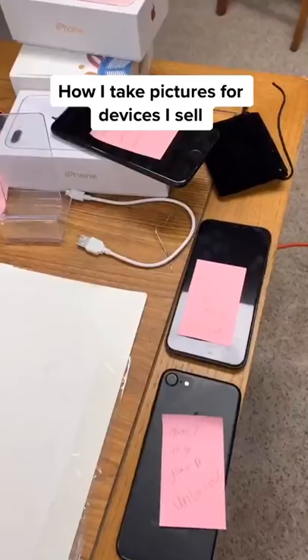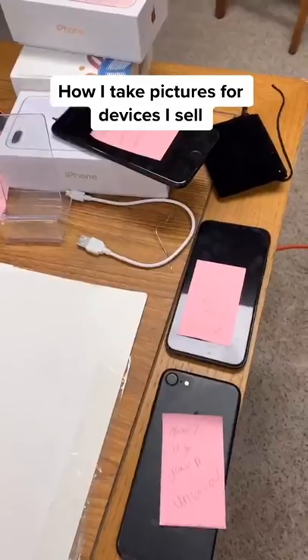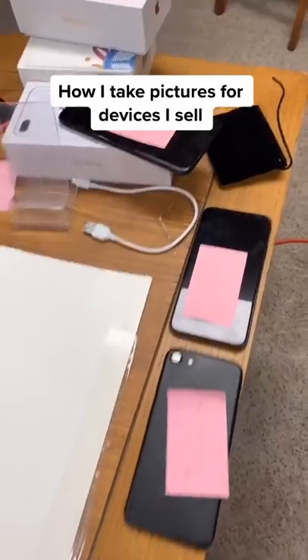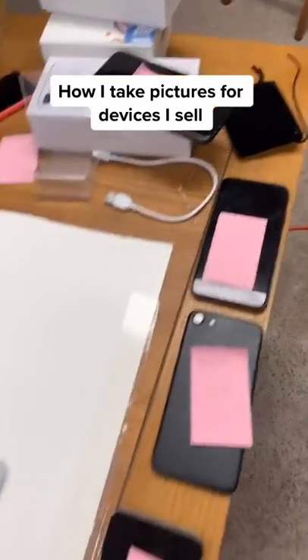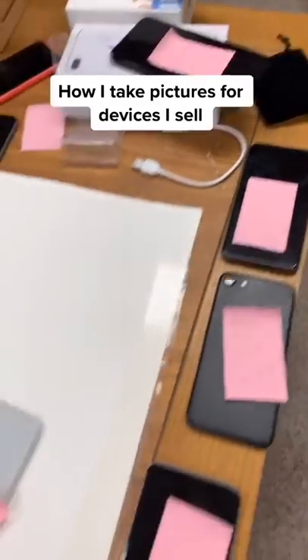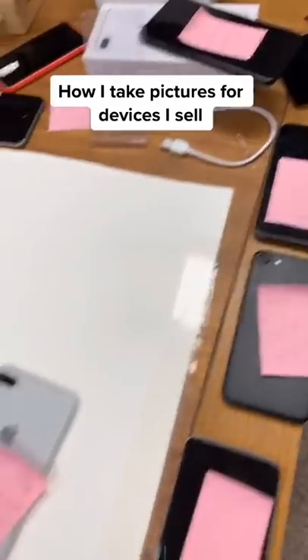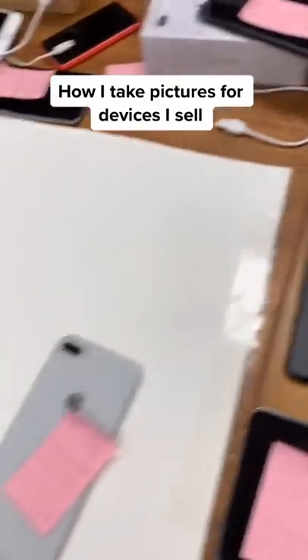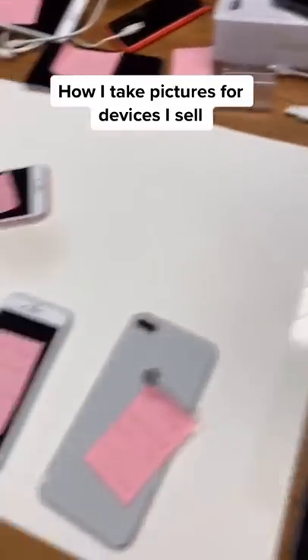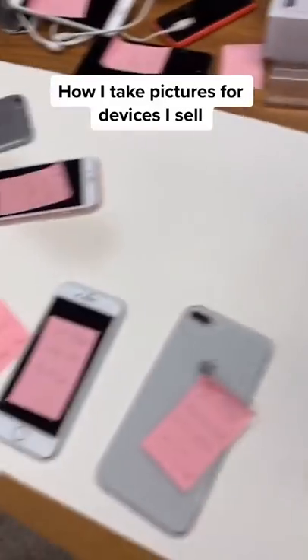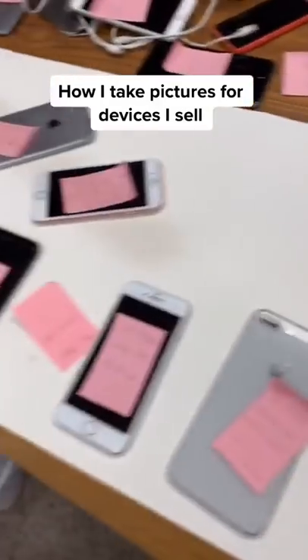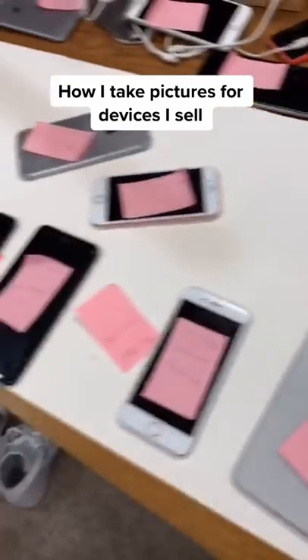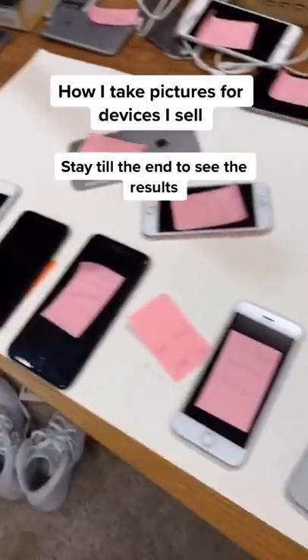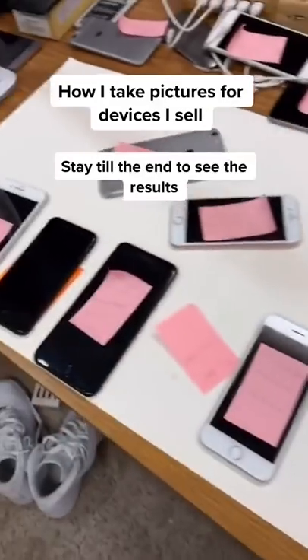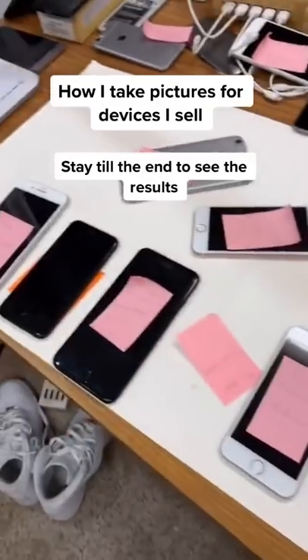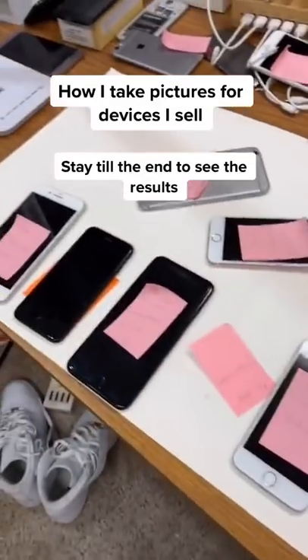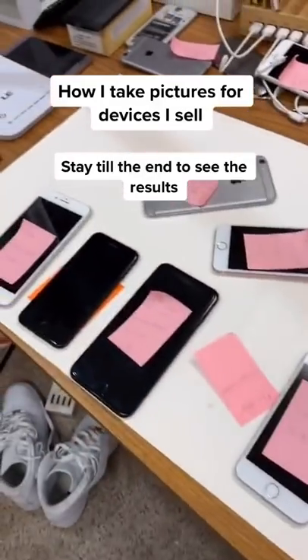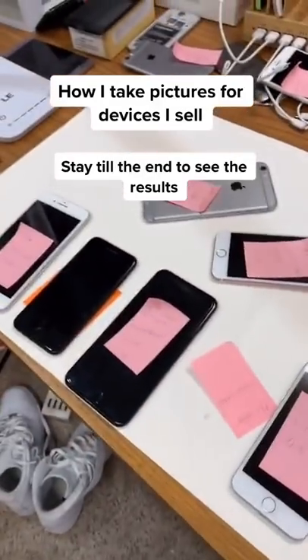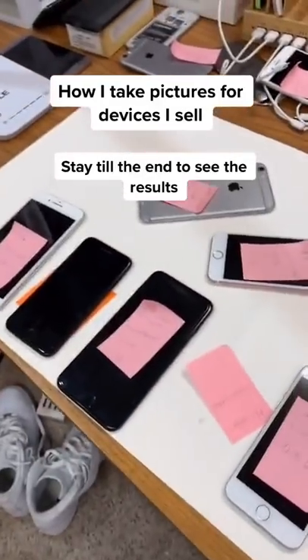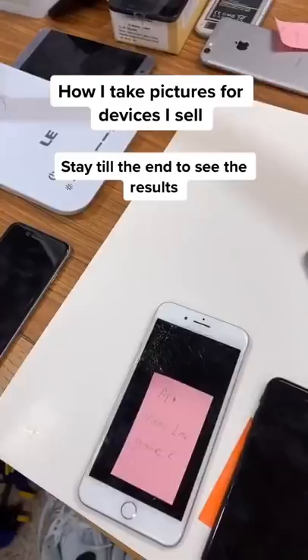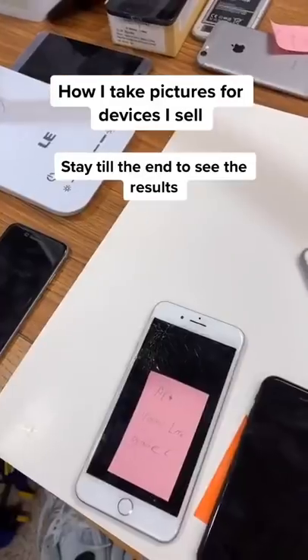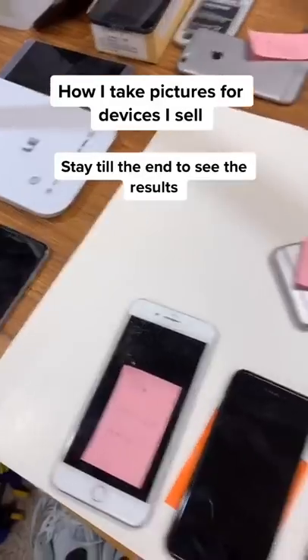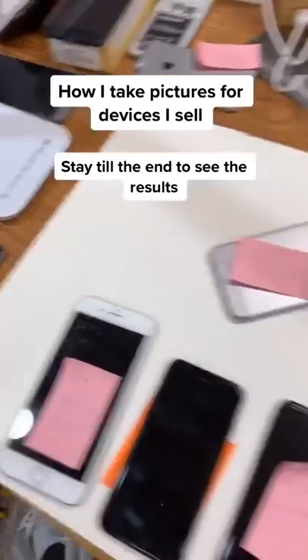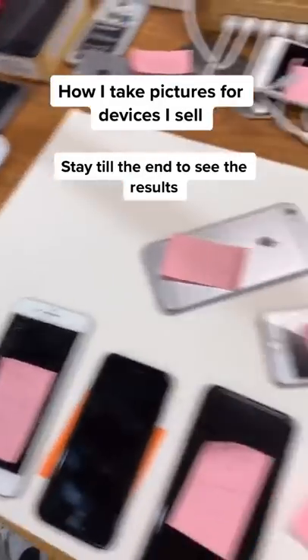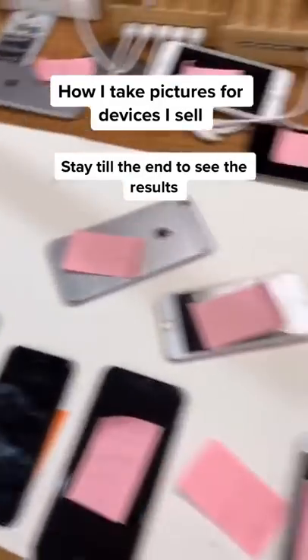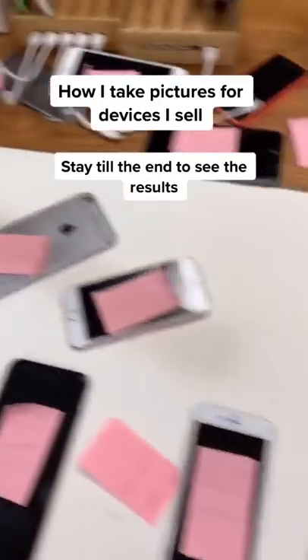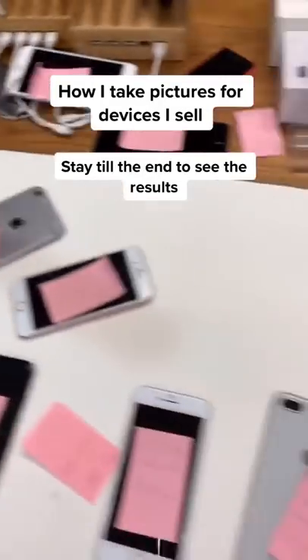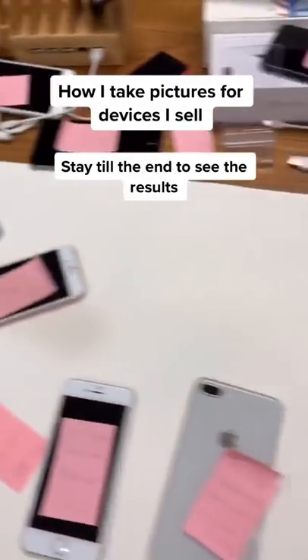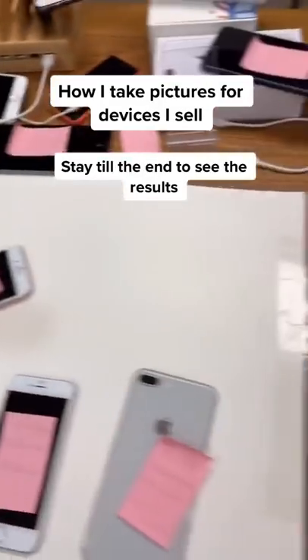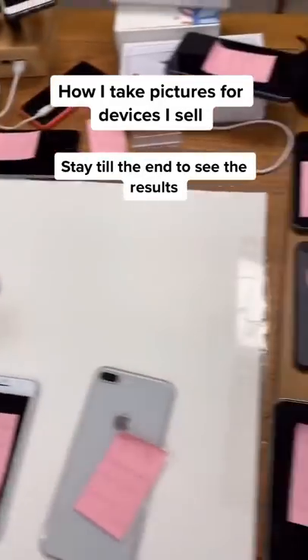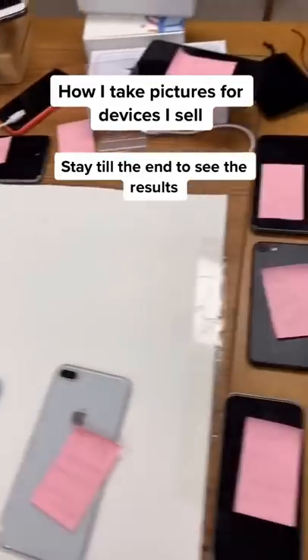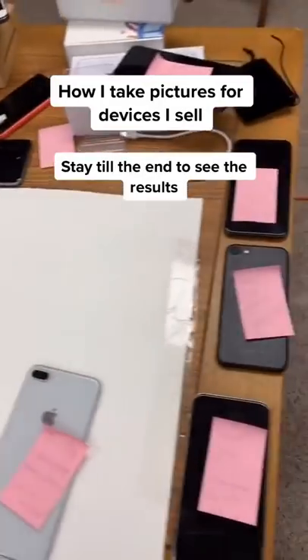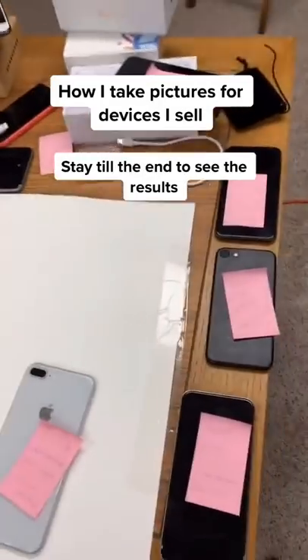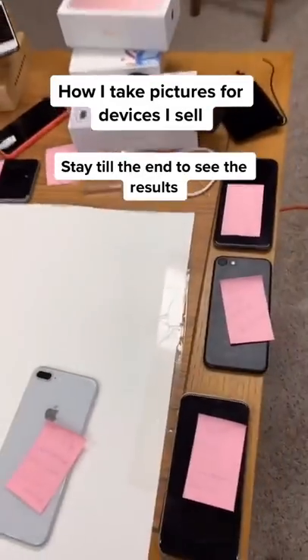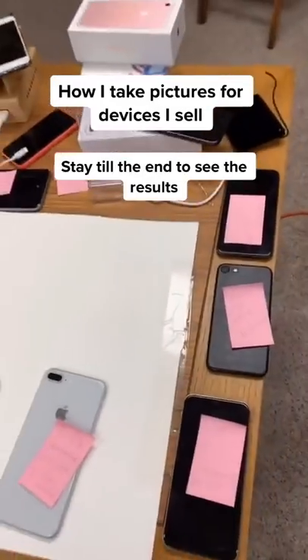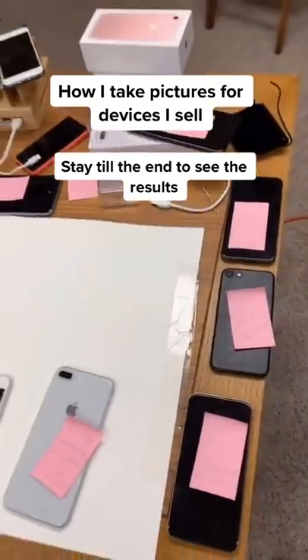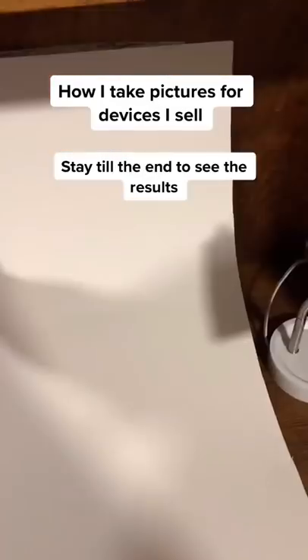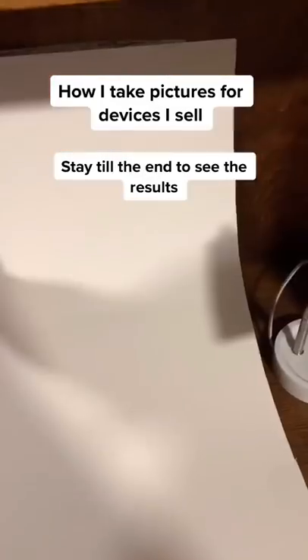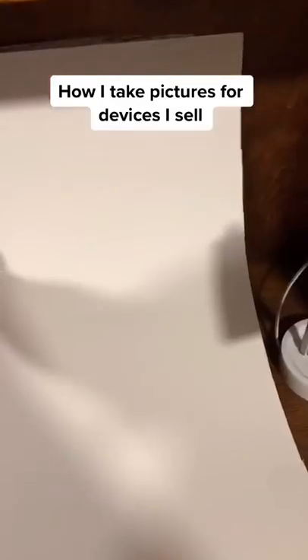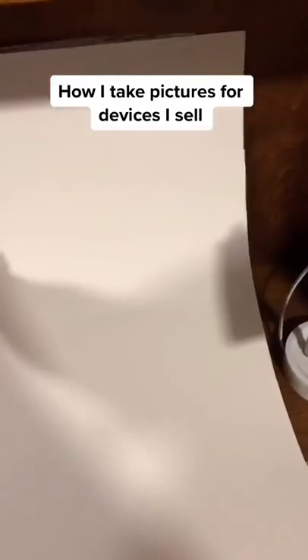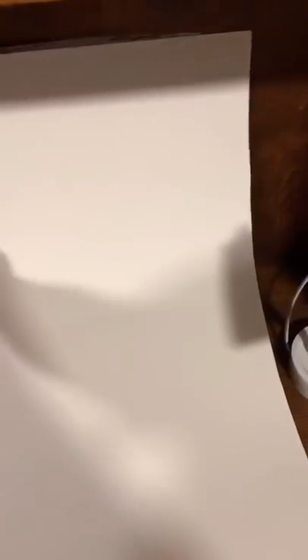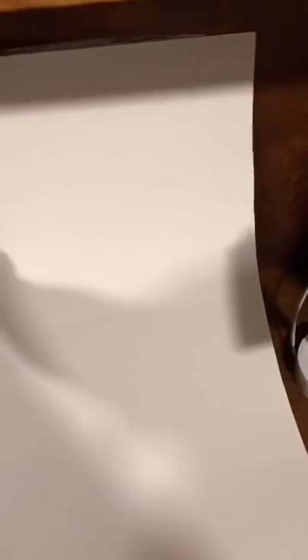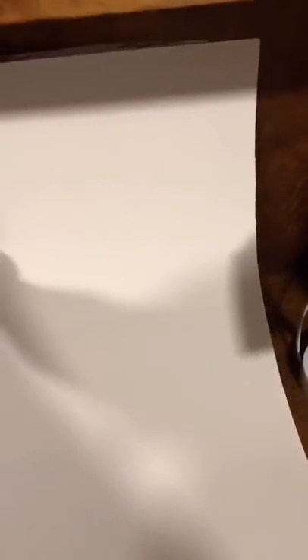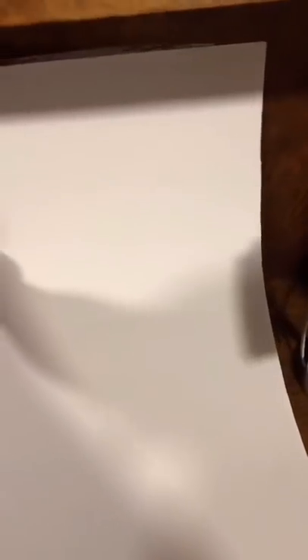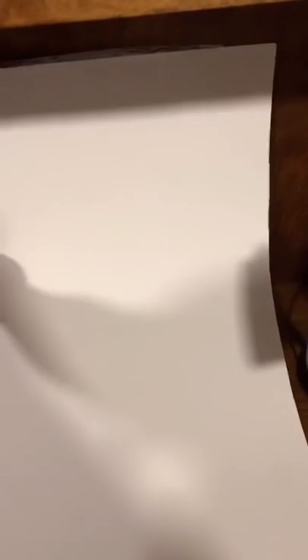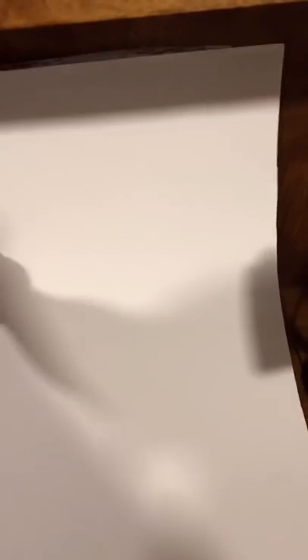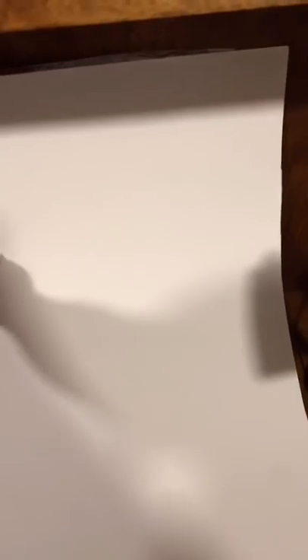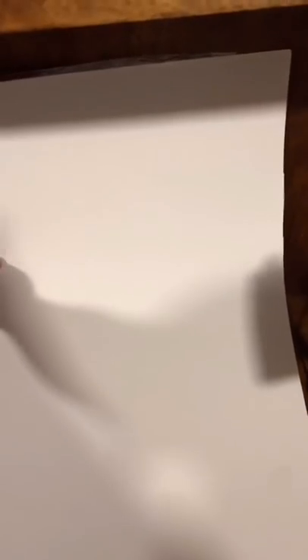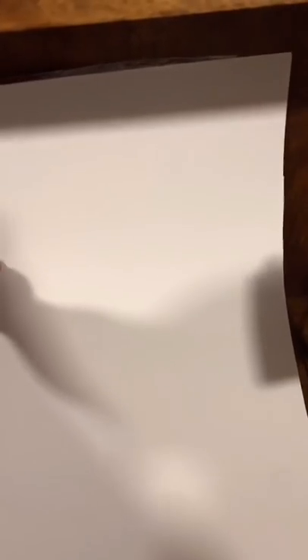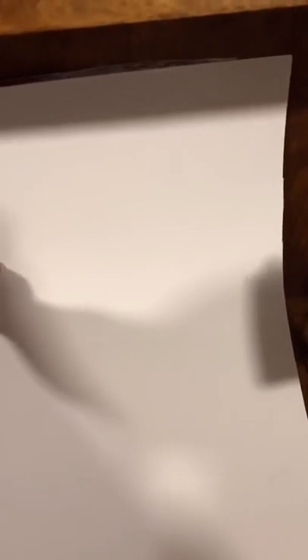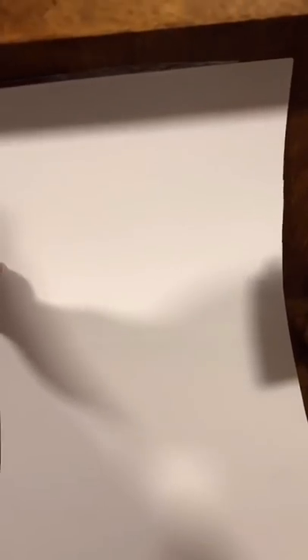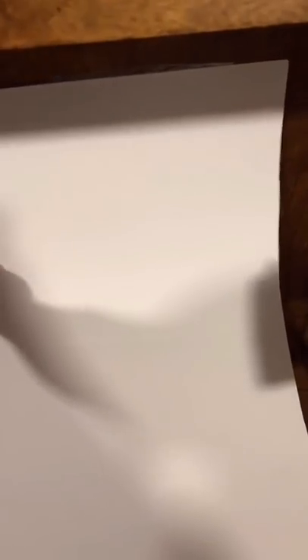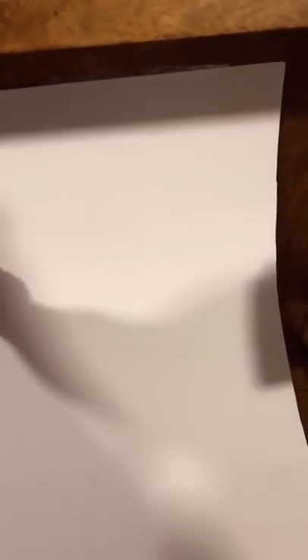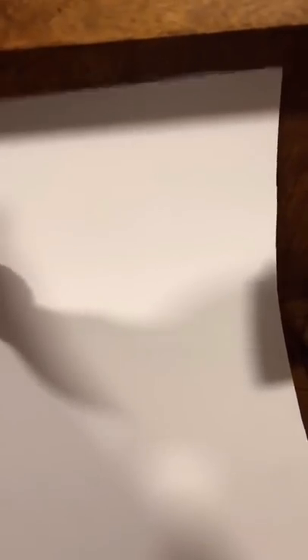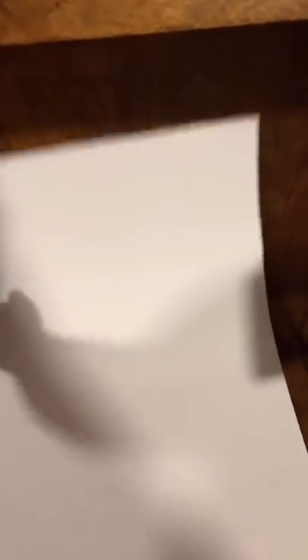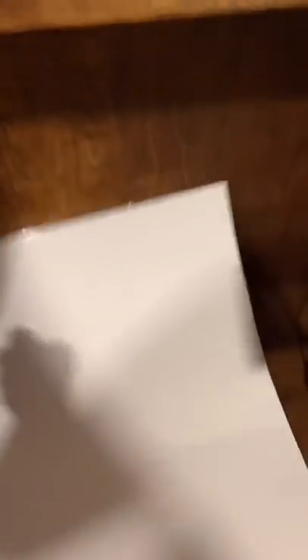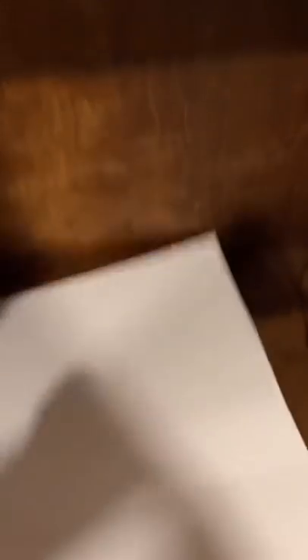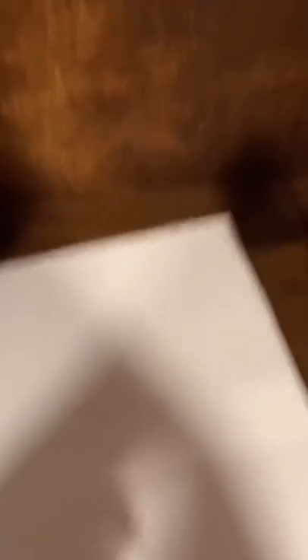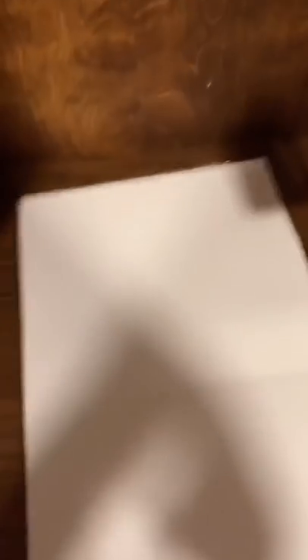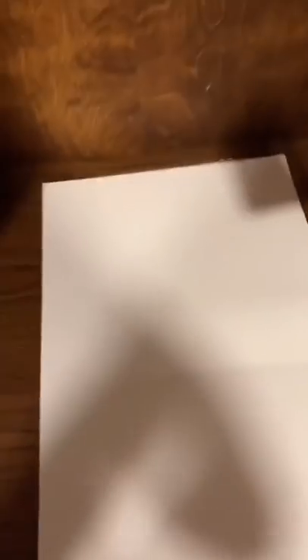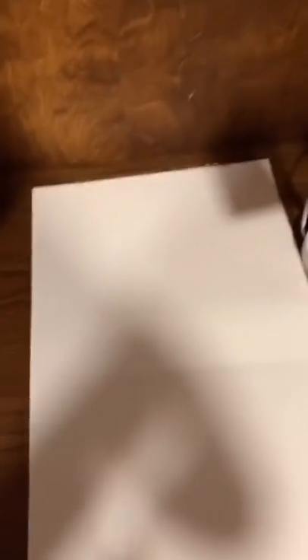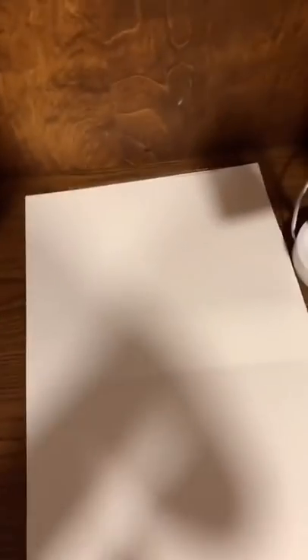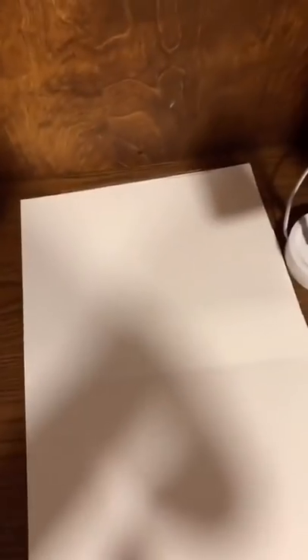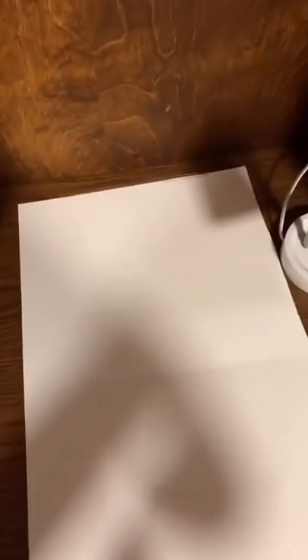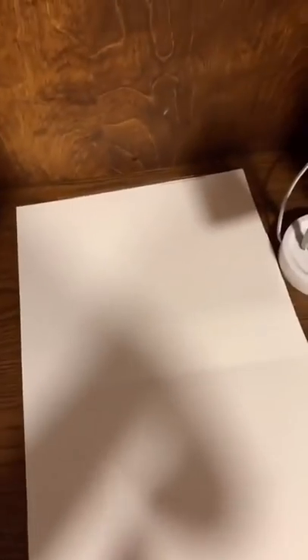This is how I take pictures of the devices I'm selling. If you can't see, I'm going through inventory again. First, find a desk and set up your poster board — and don't forget tape like I did.